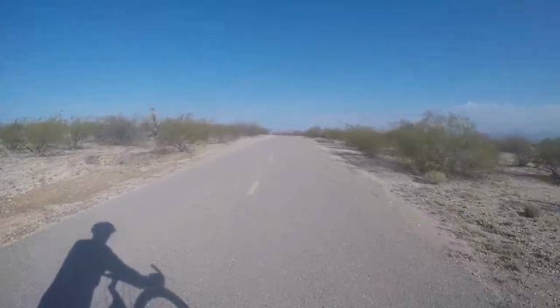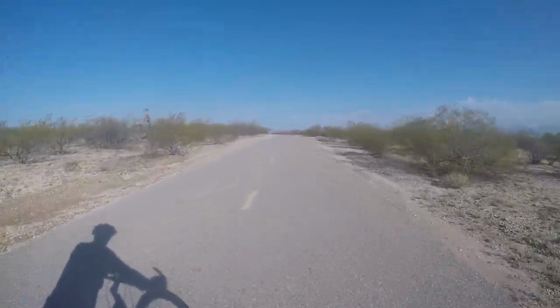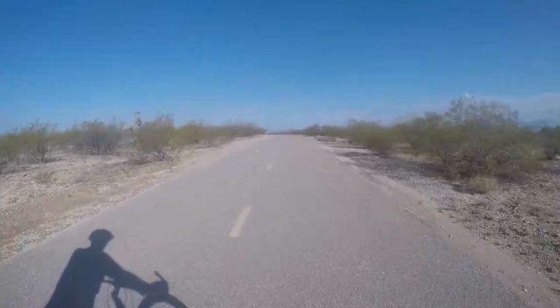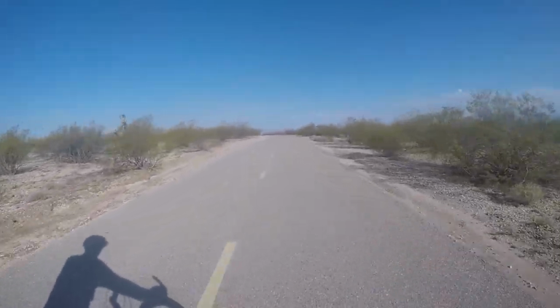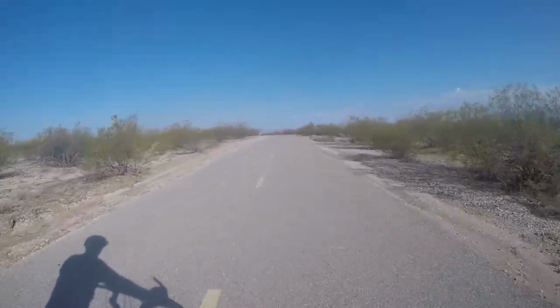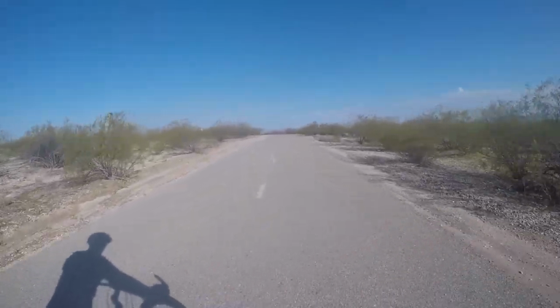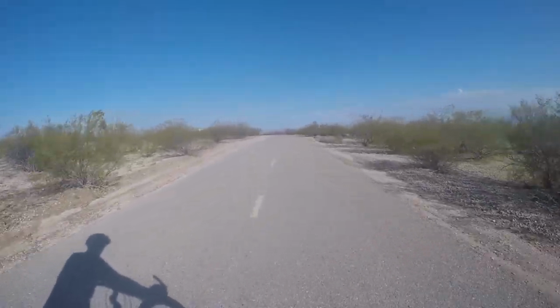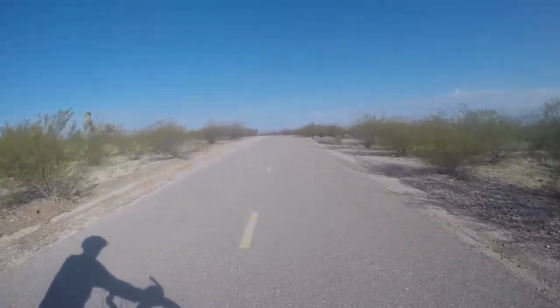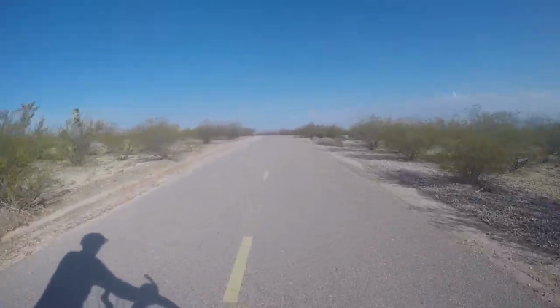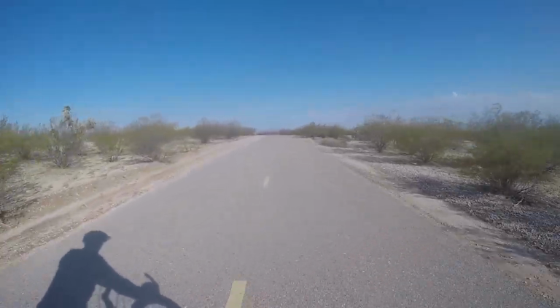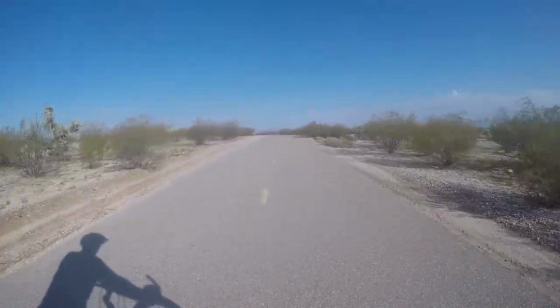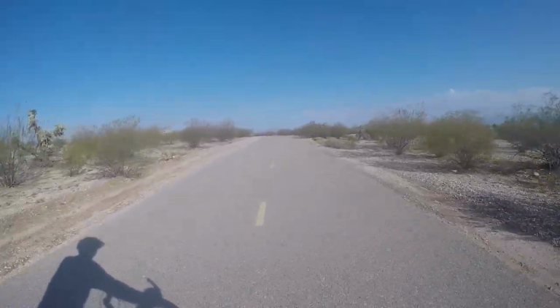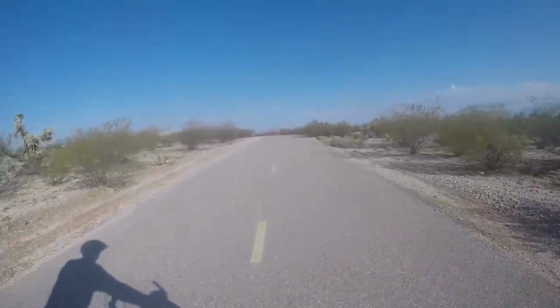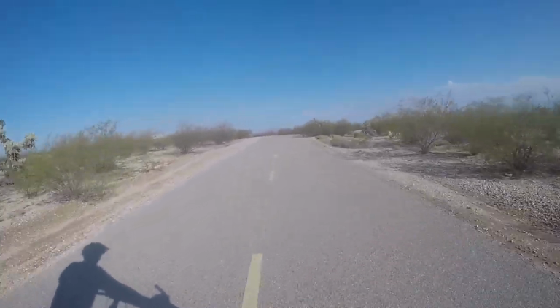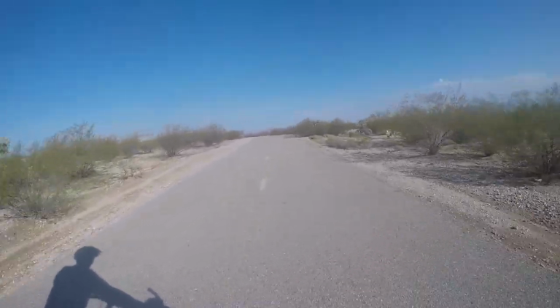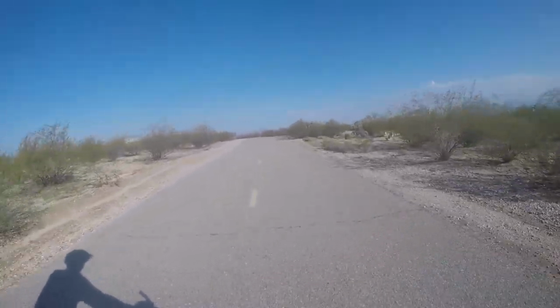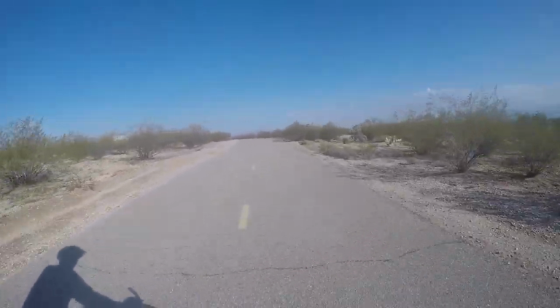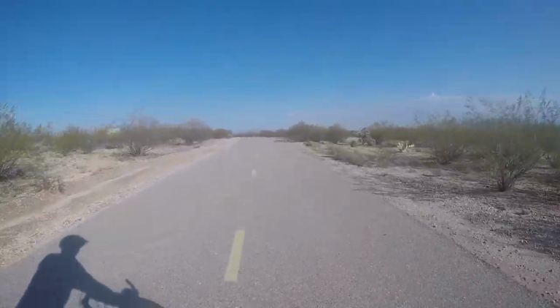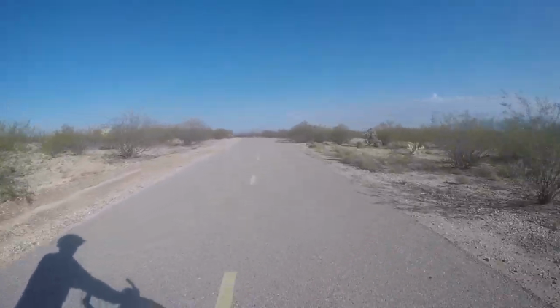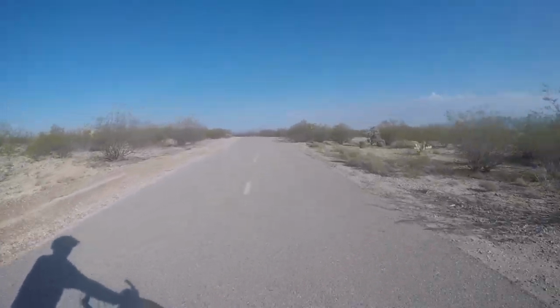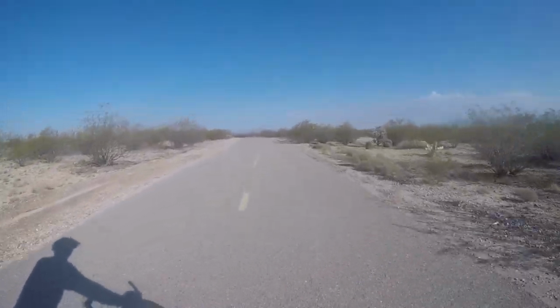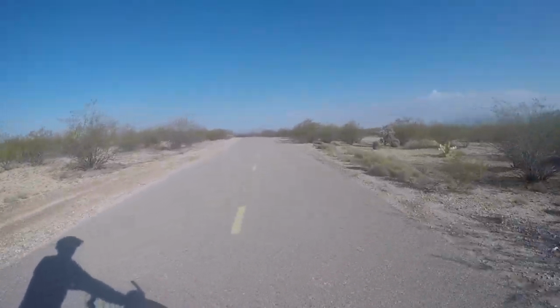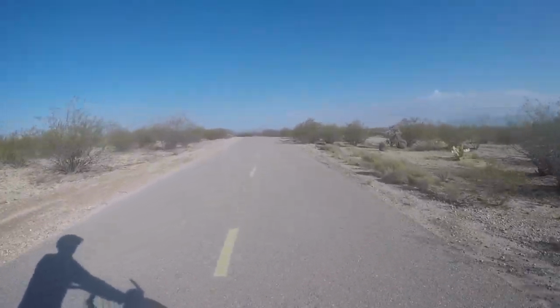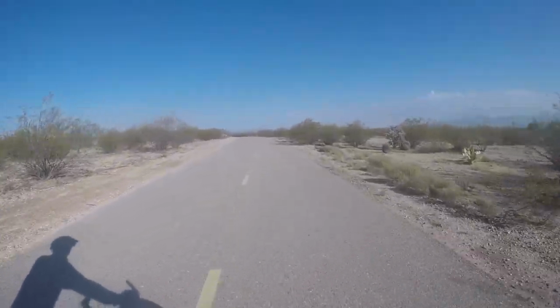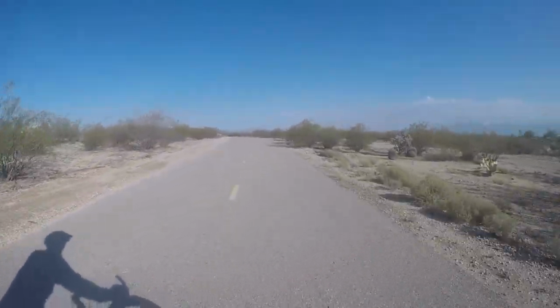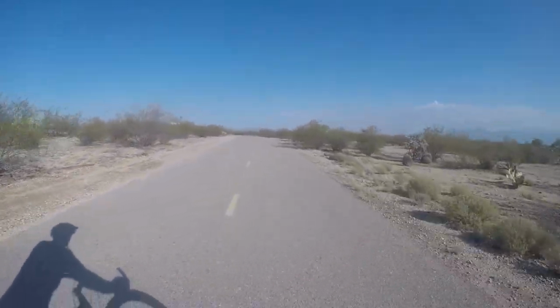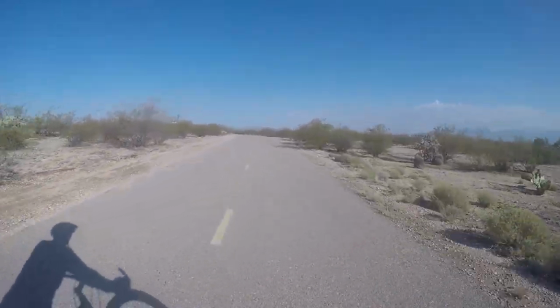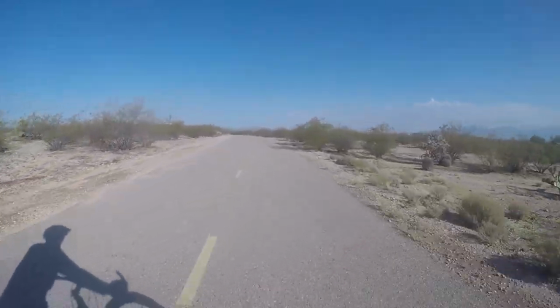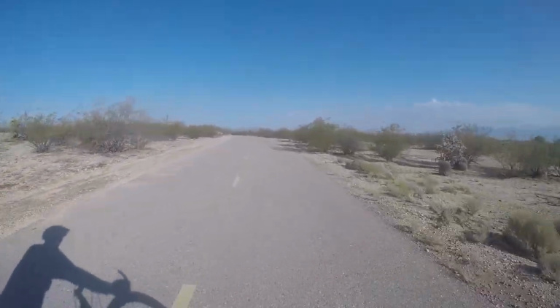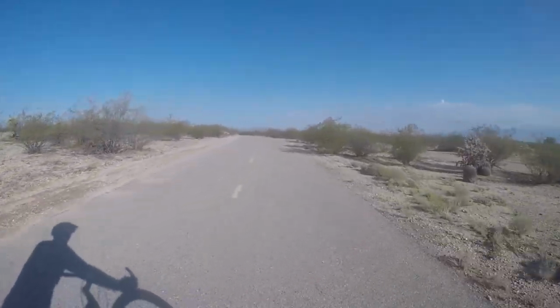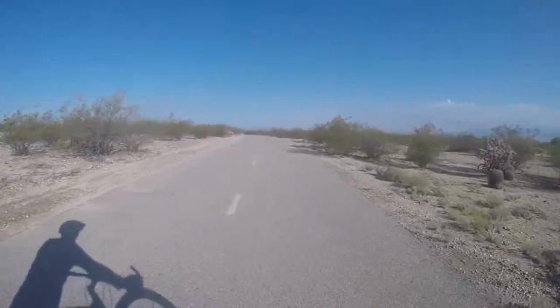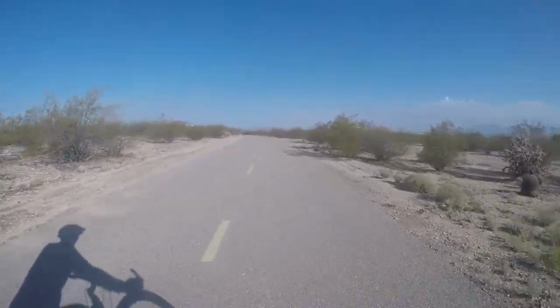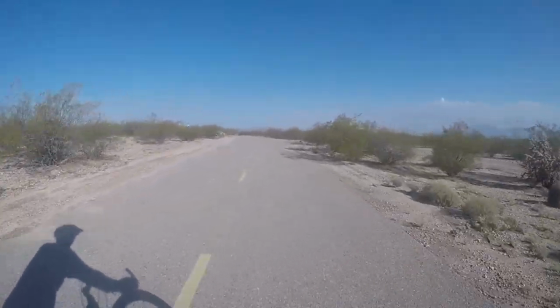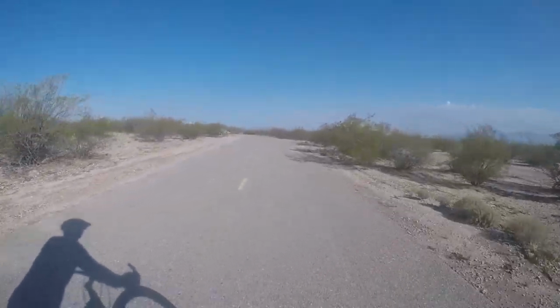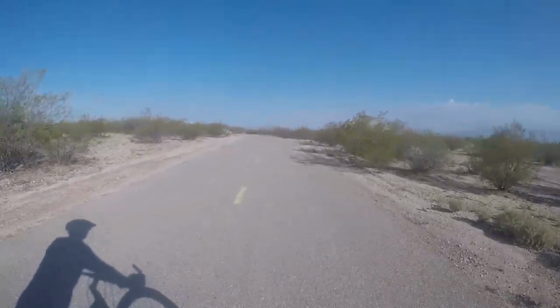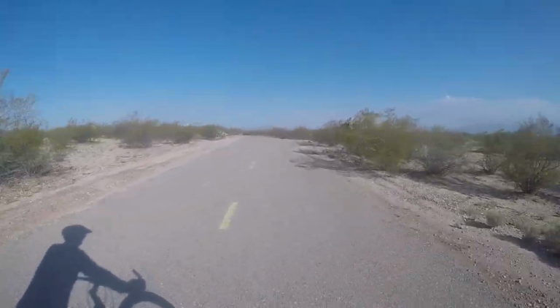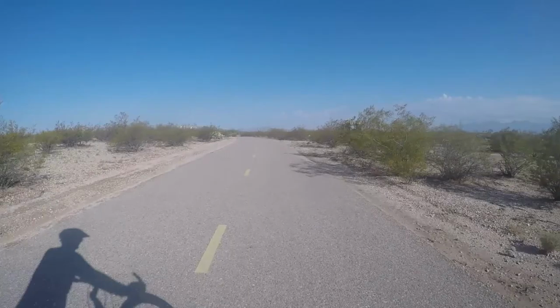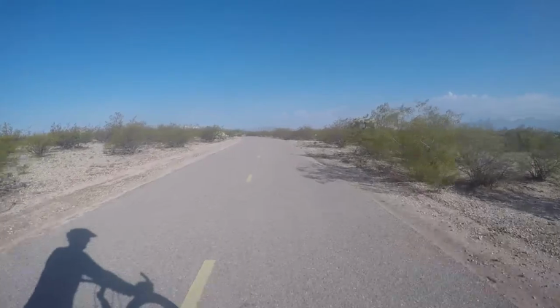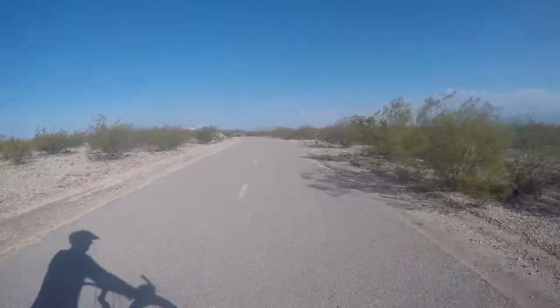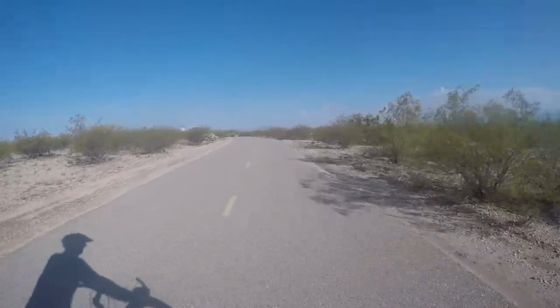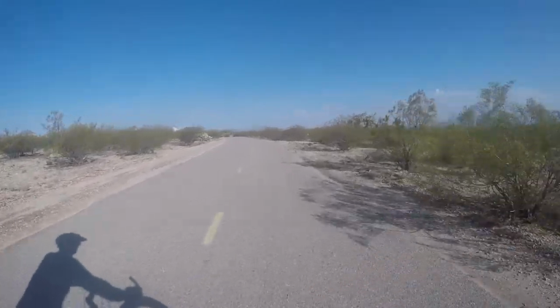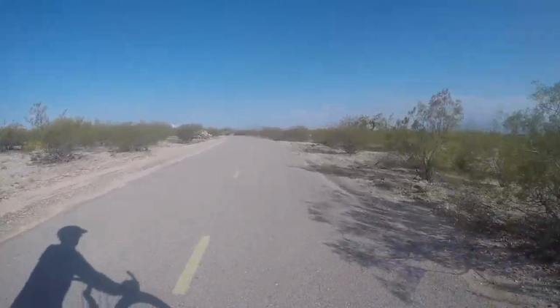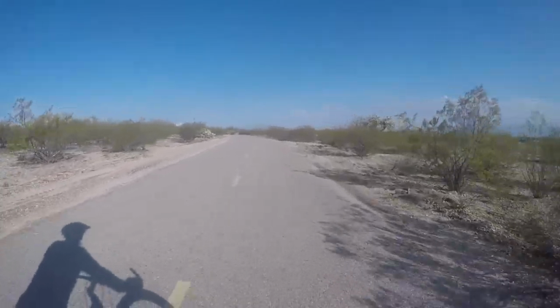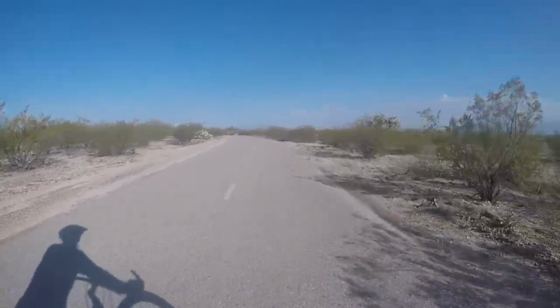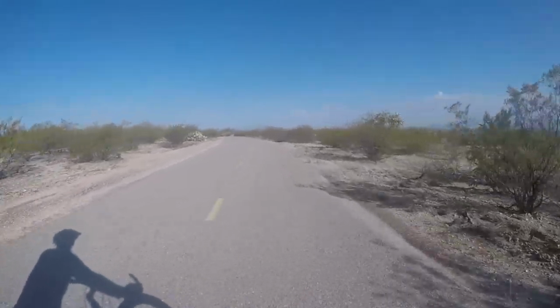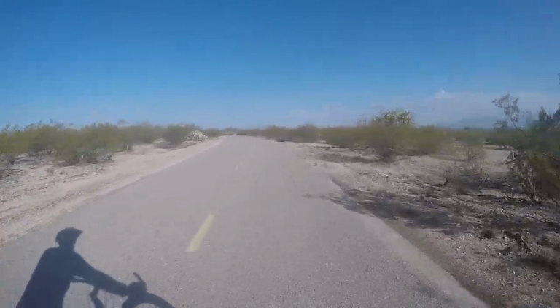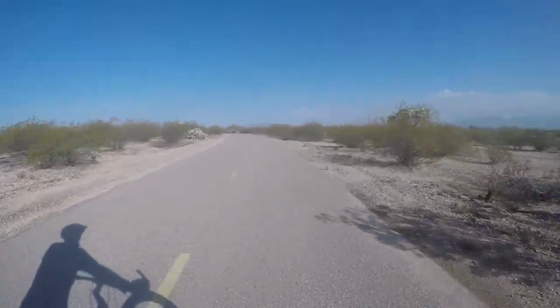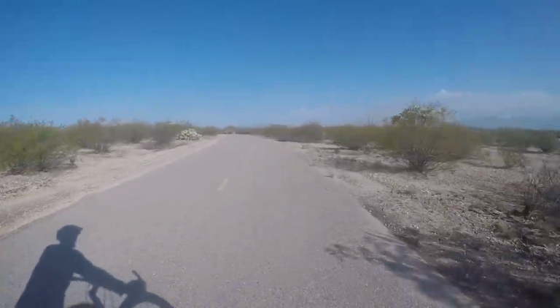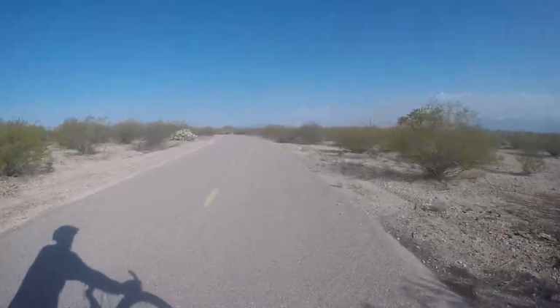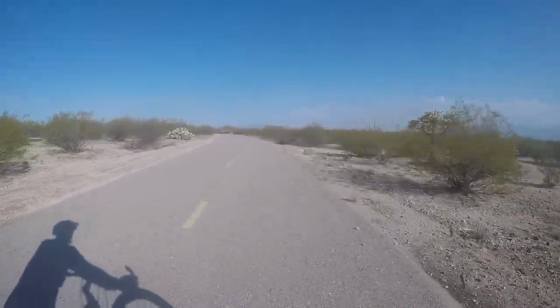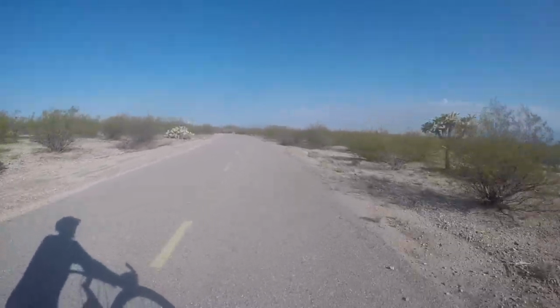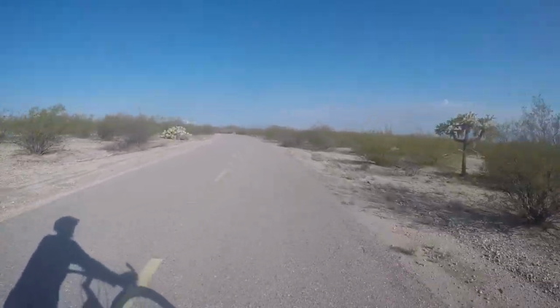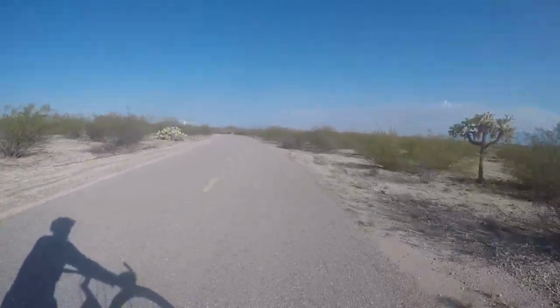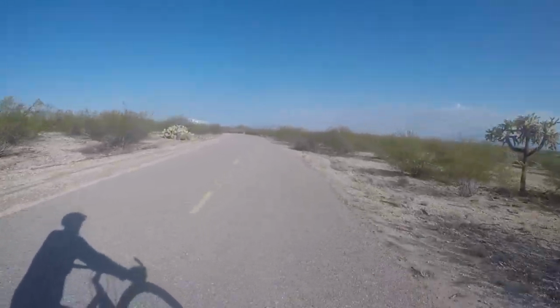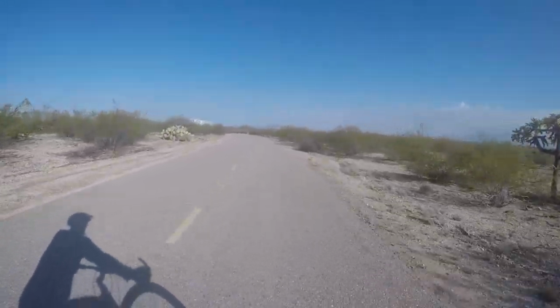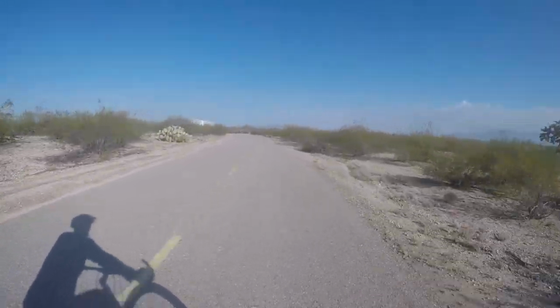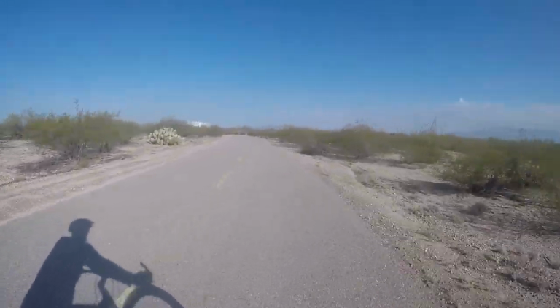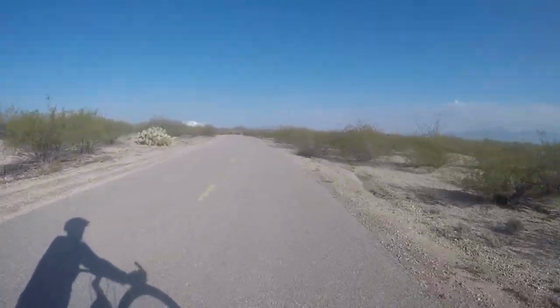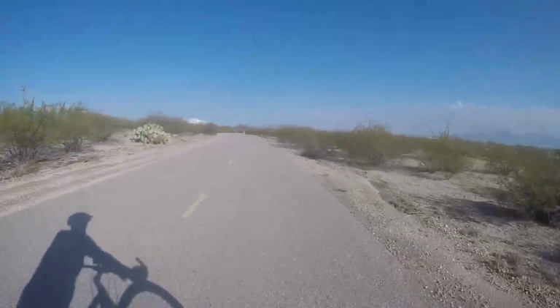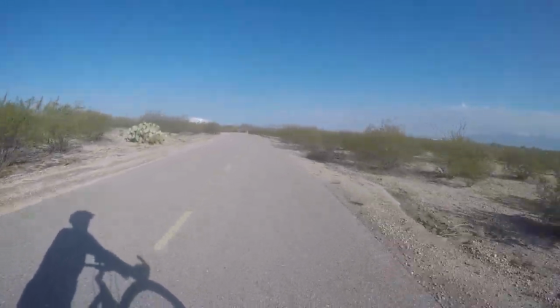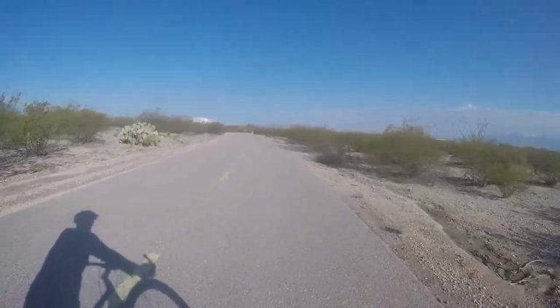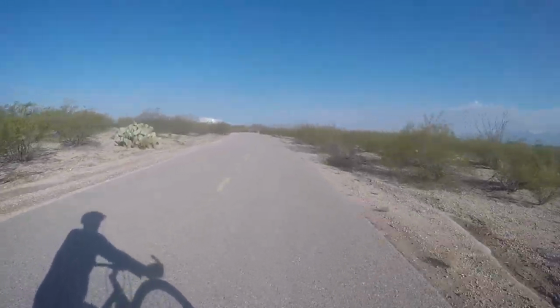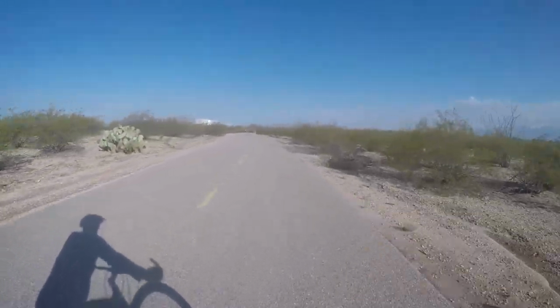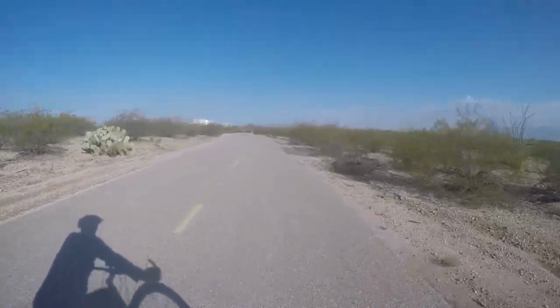This part of the trail is pretty easy. It's all downhill mostly — not steep or anything, just gradual.